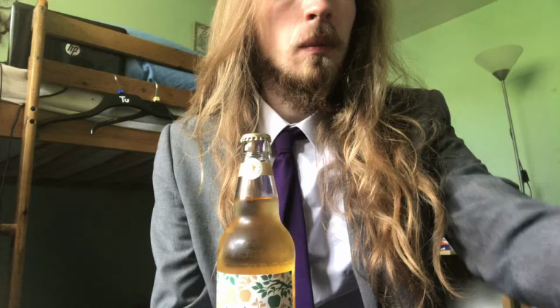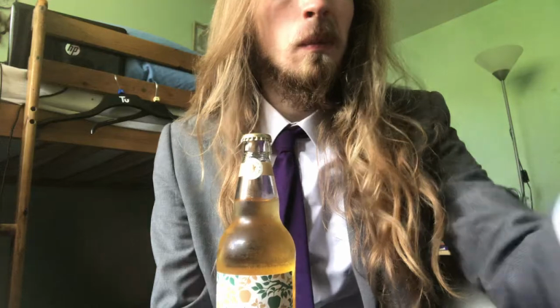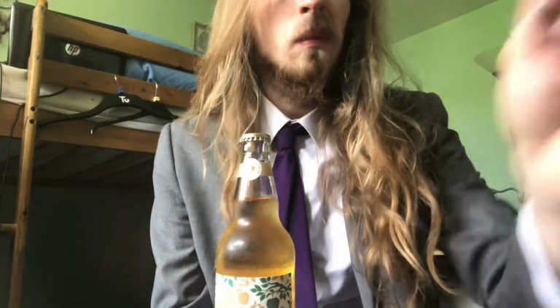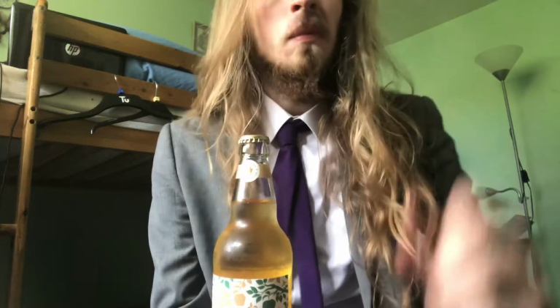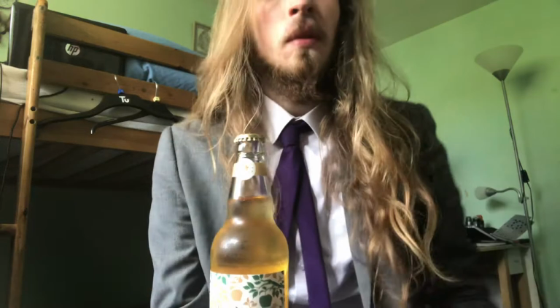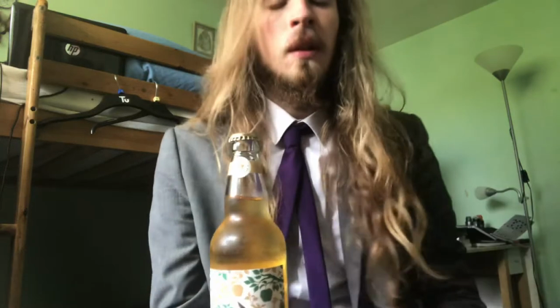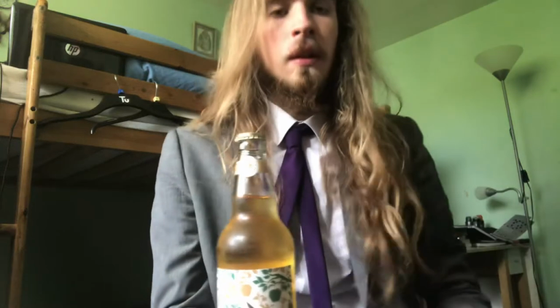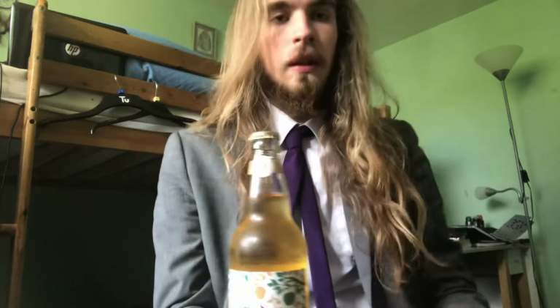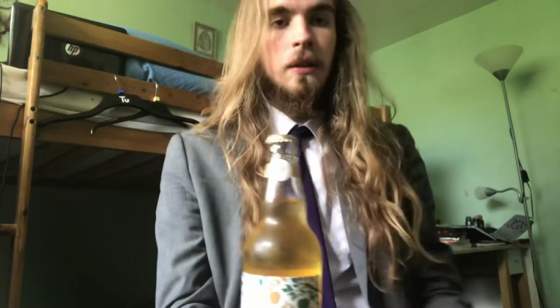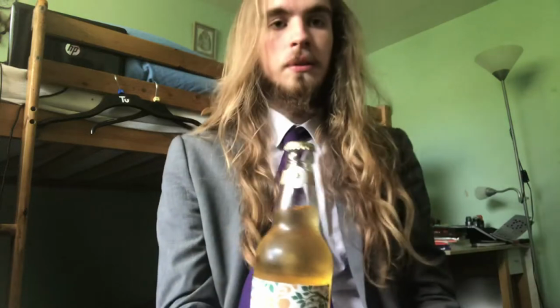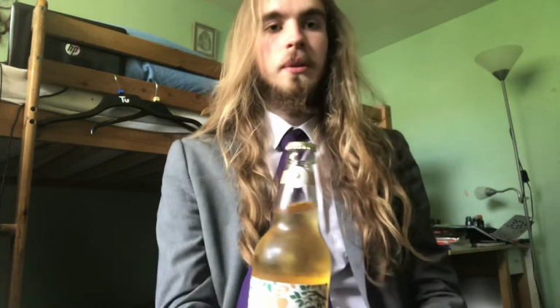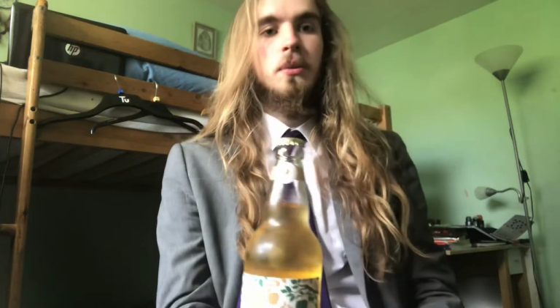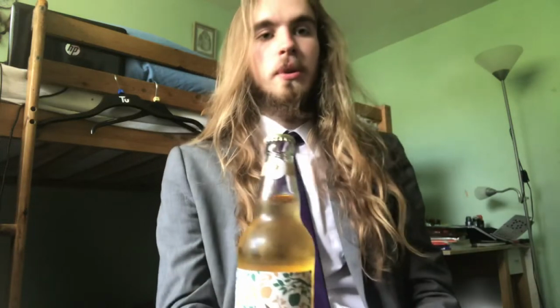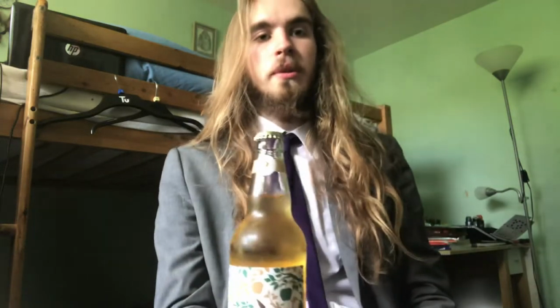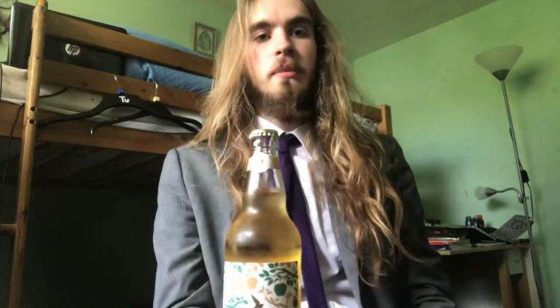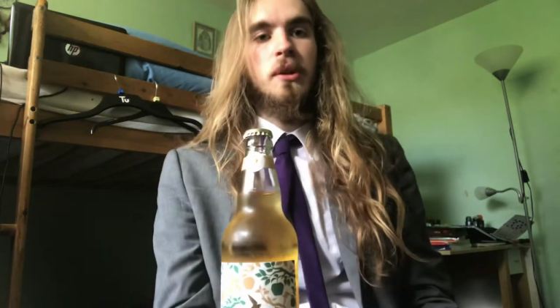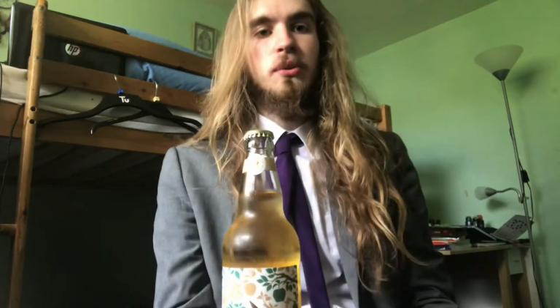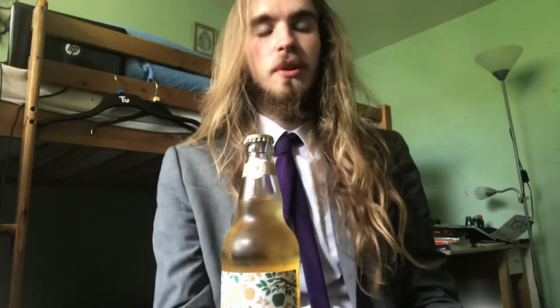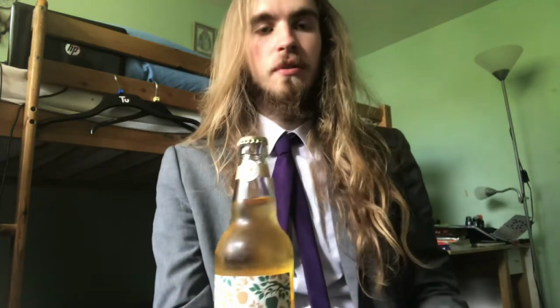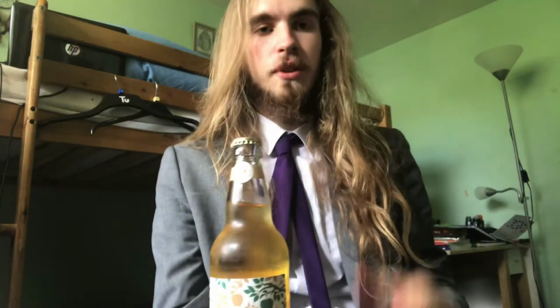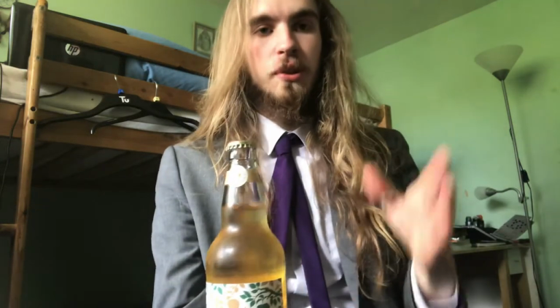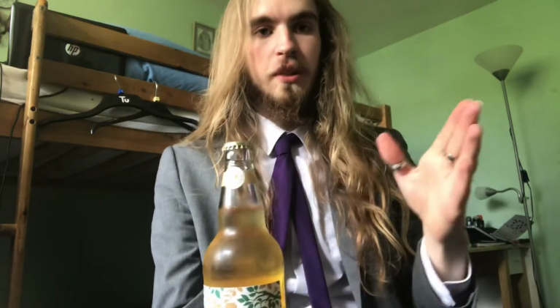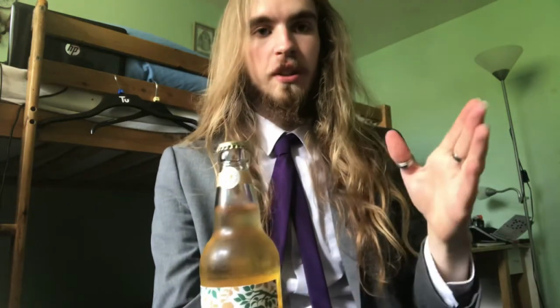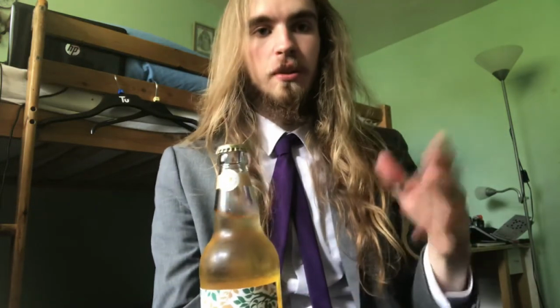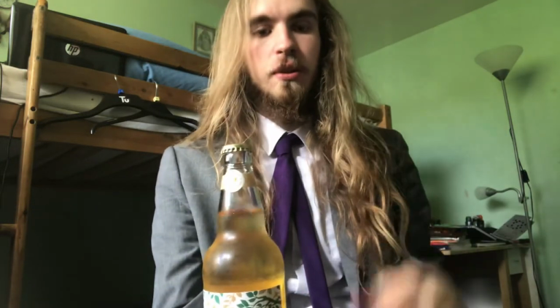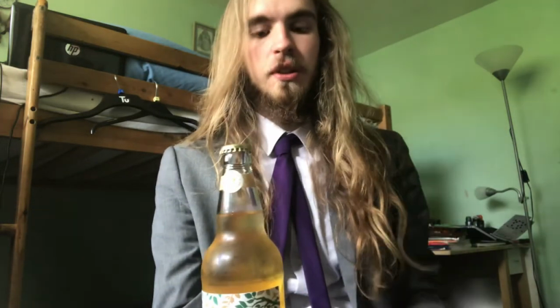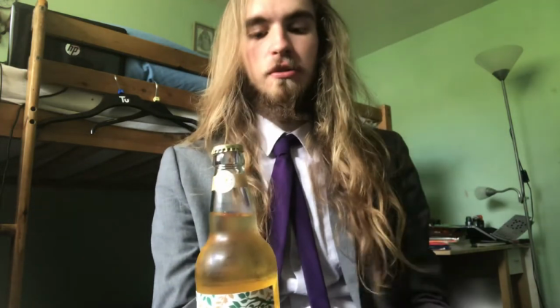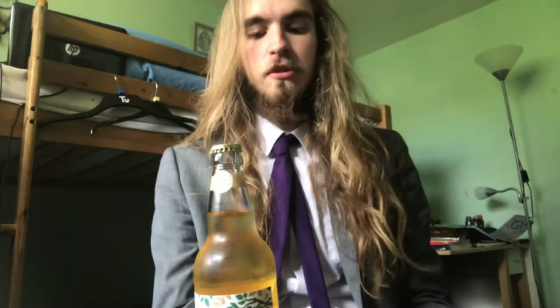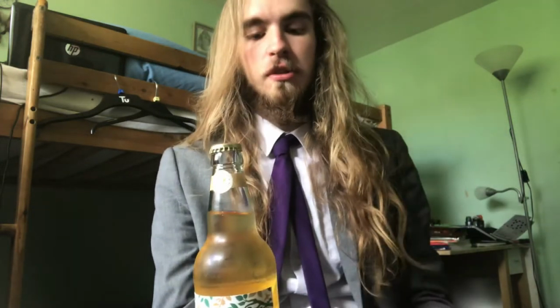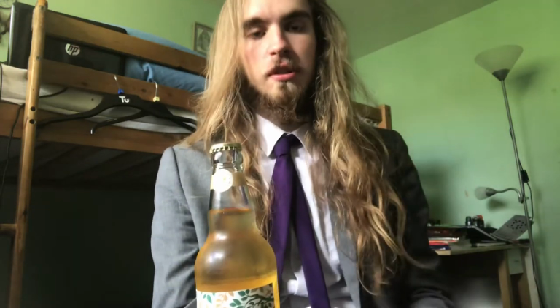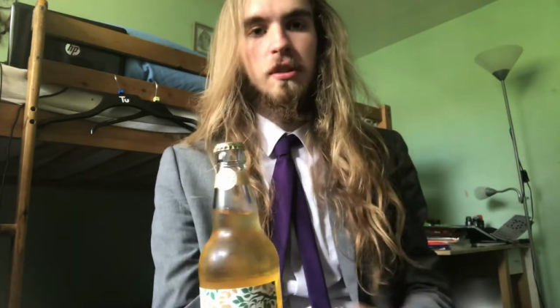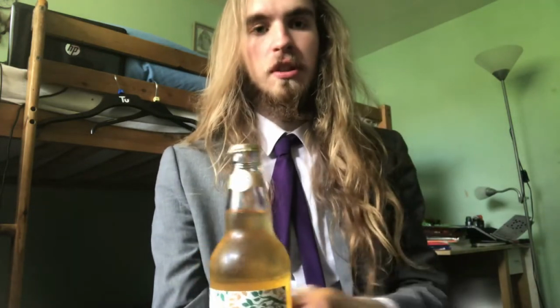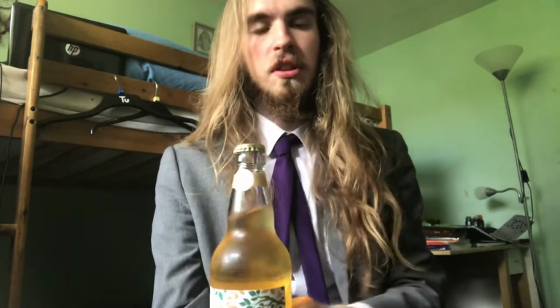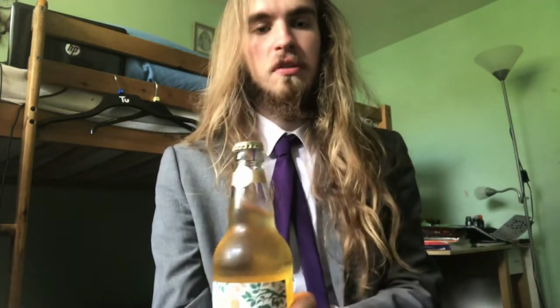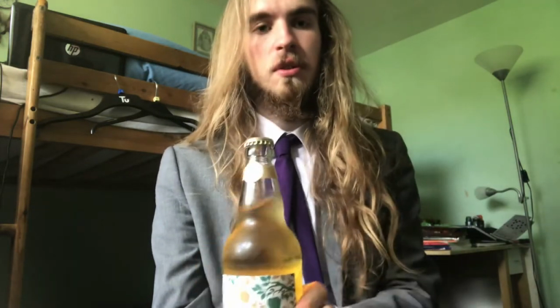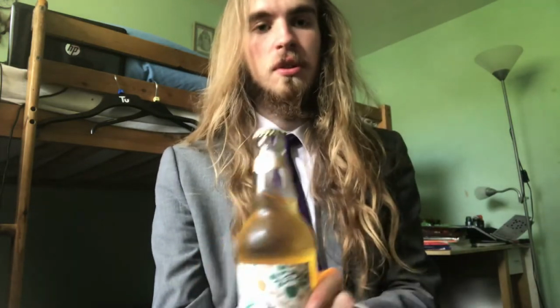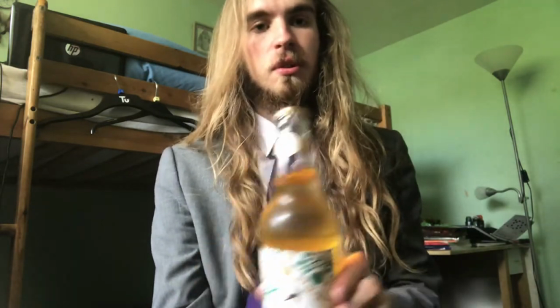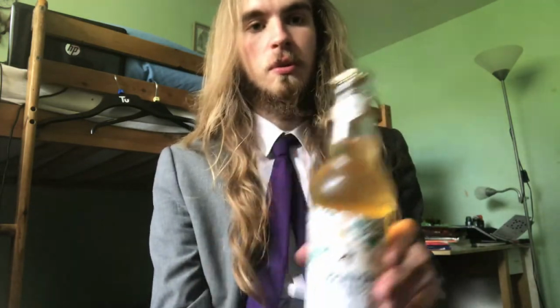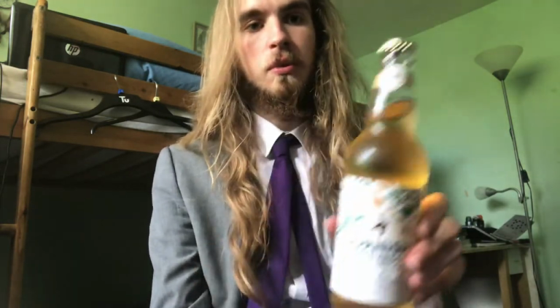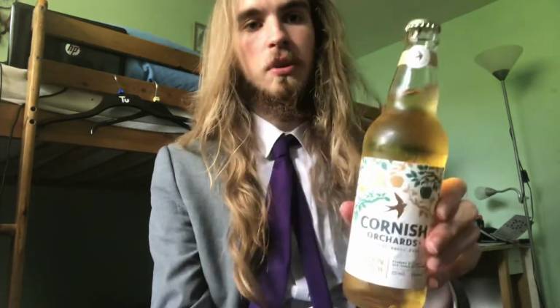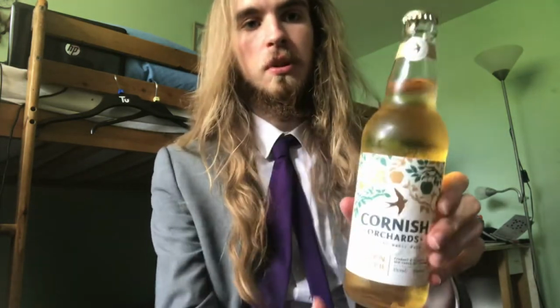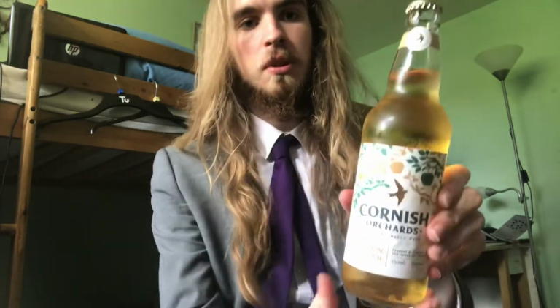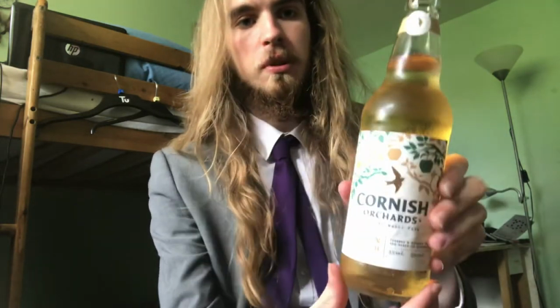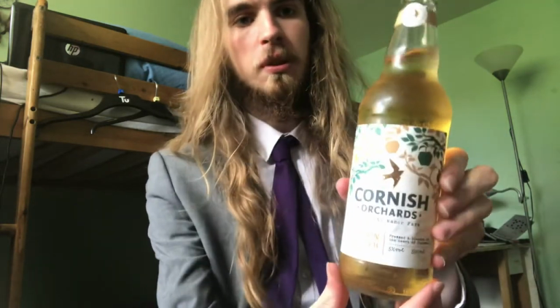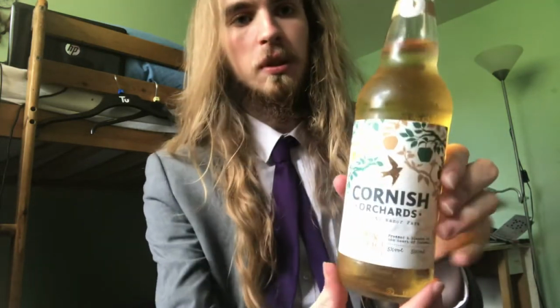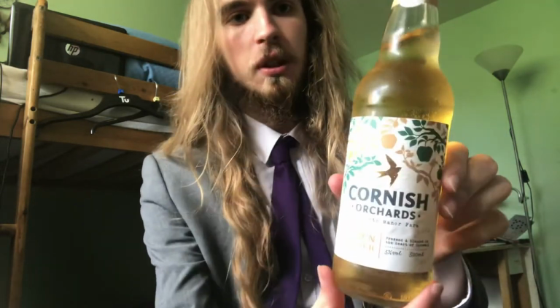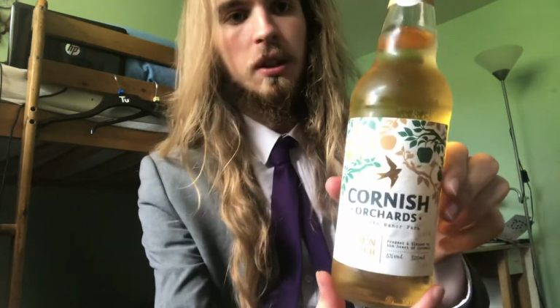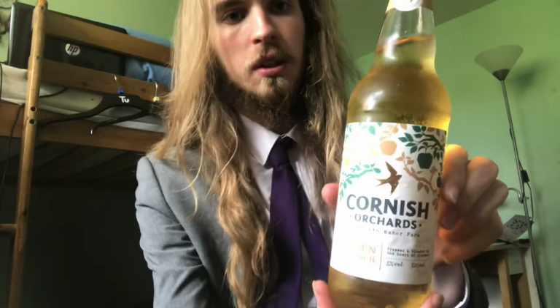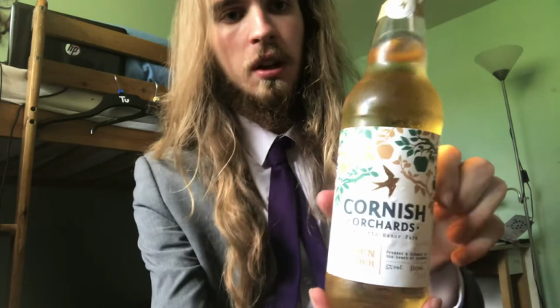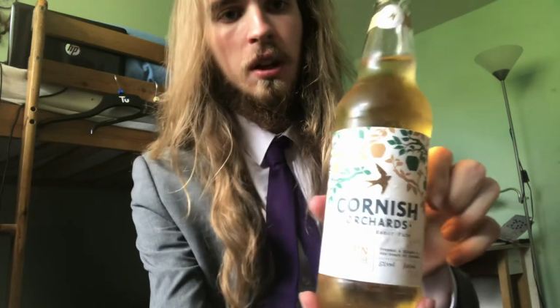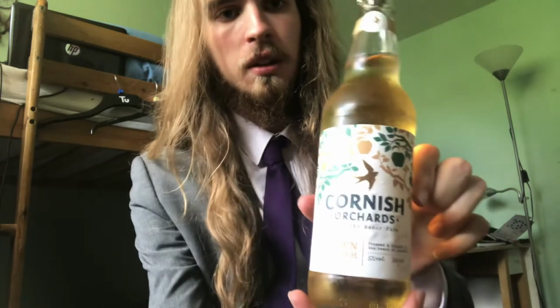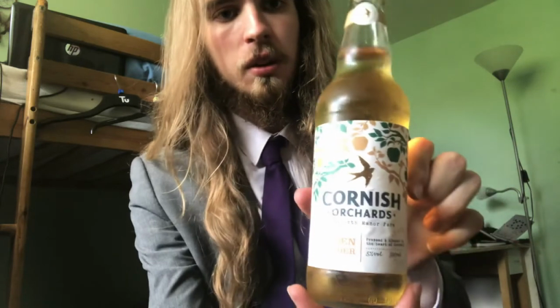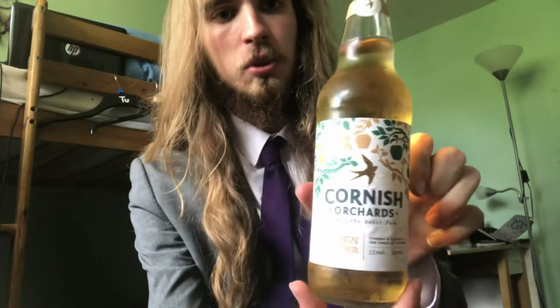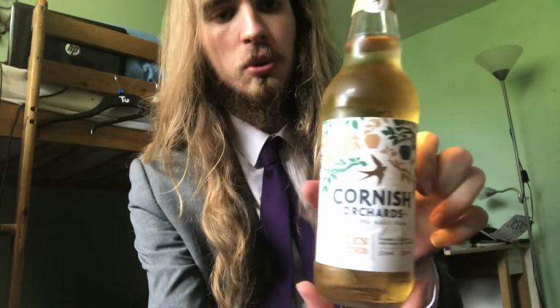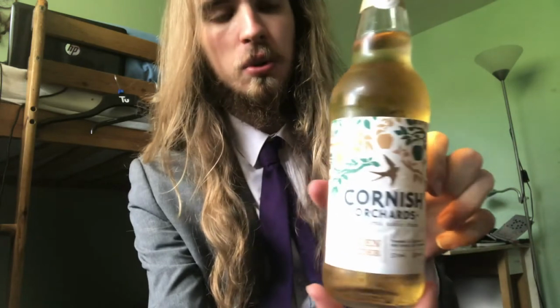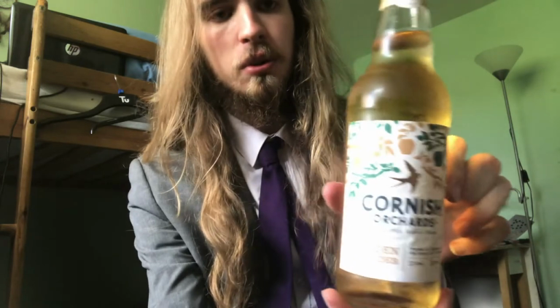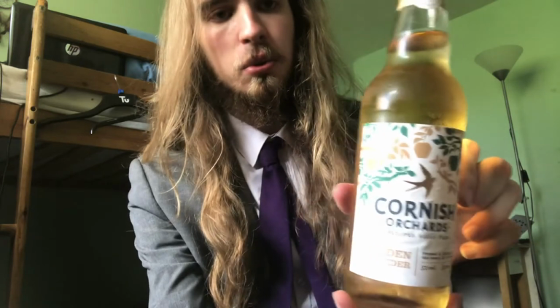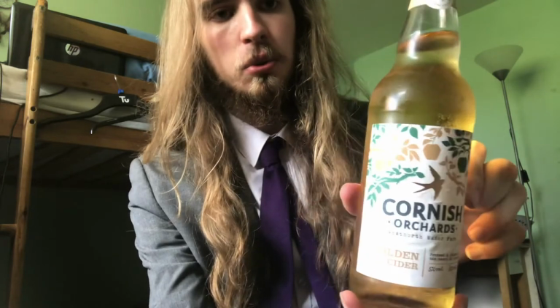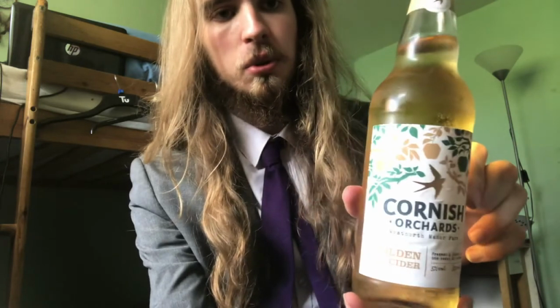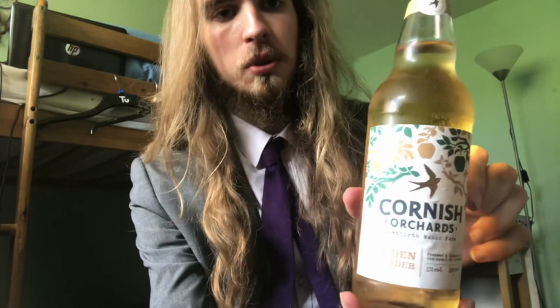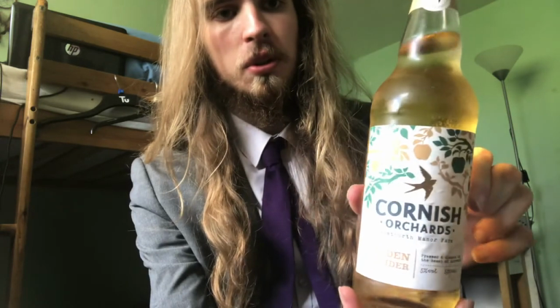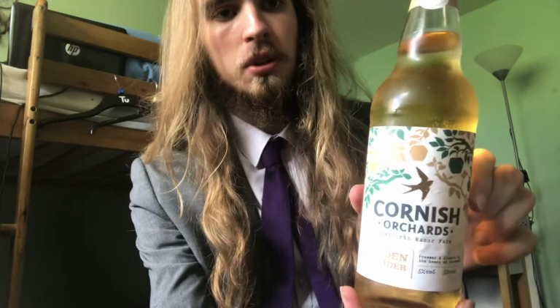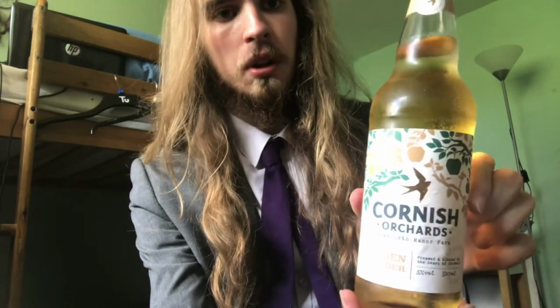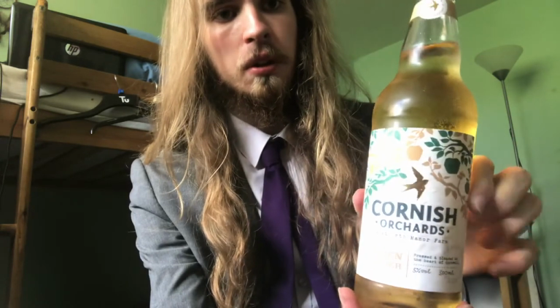Hello everyone, welcome back to another video of Ethanol Endeavours. In today's video we are going to be looking at the Cornish Orchid Cider.